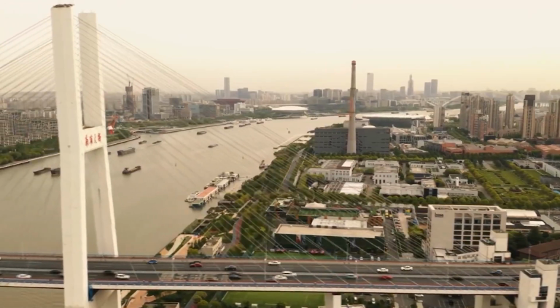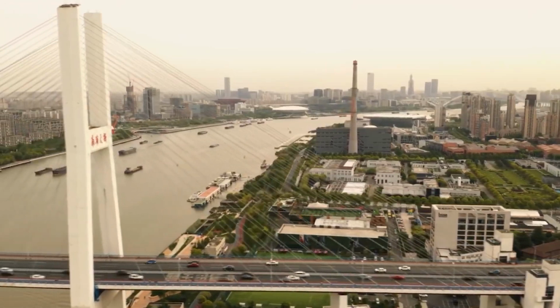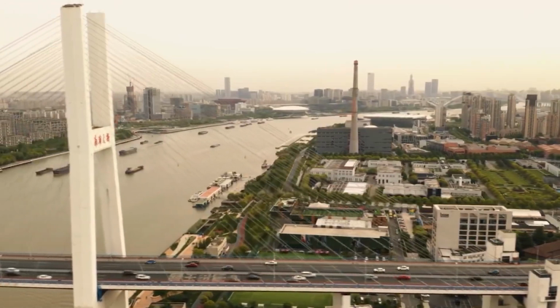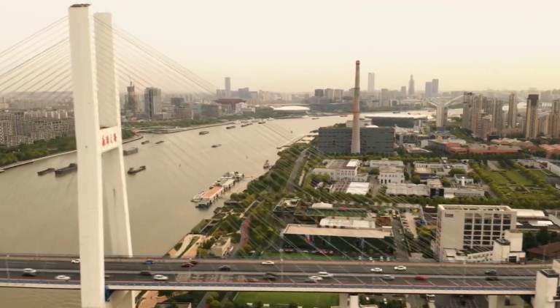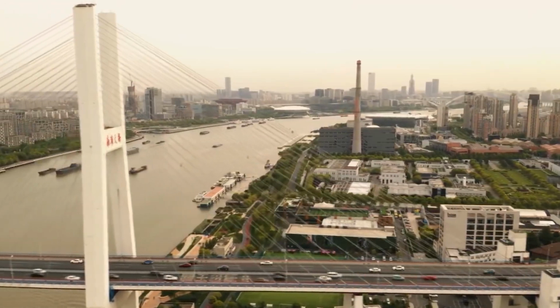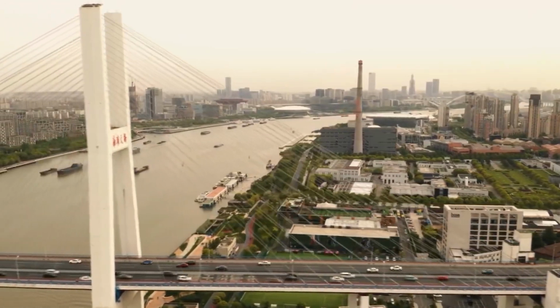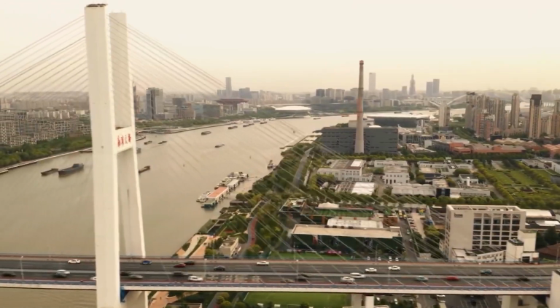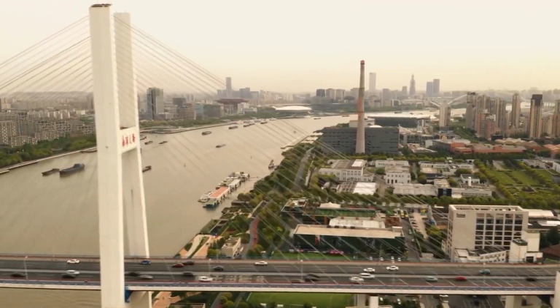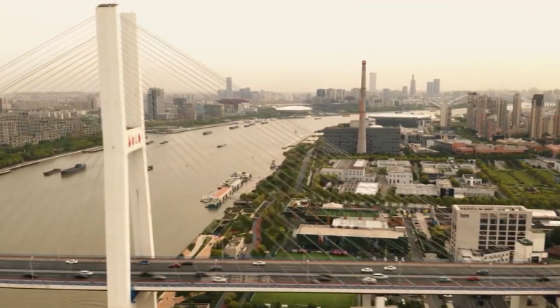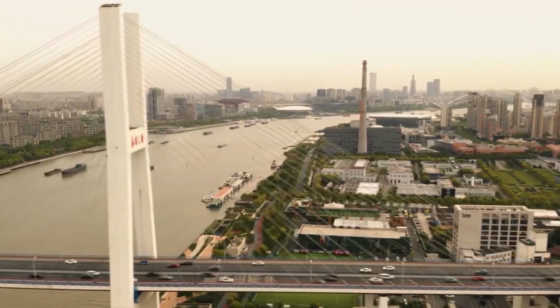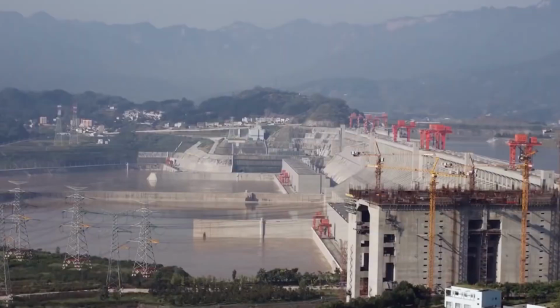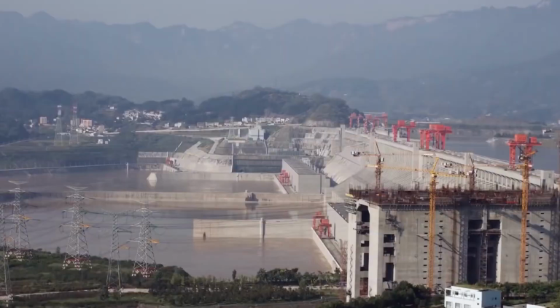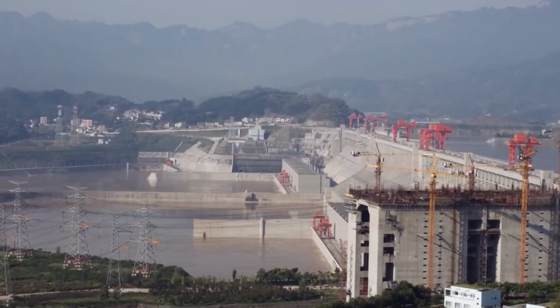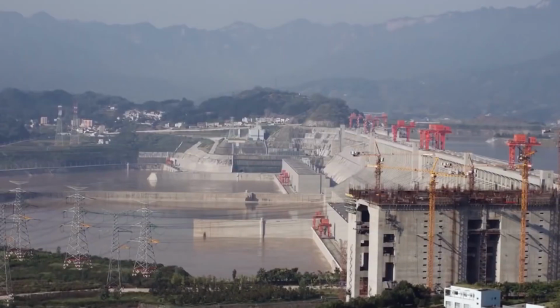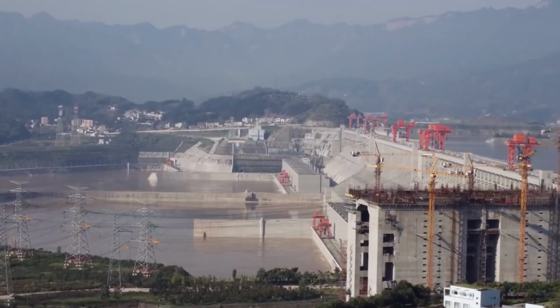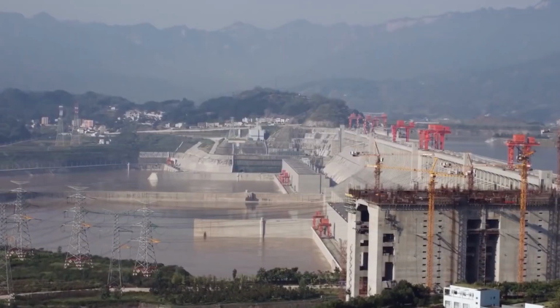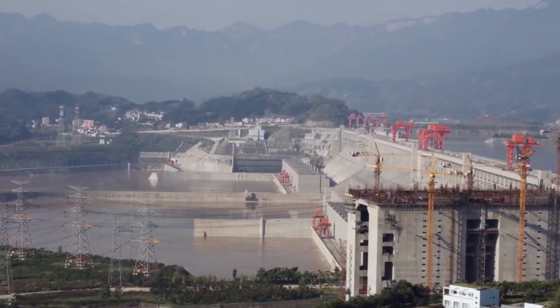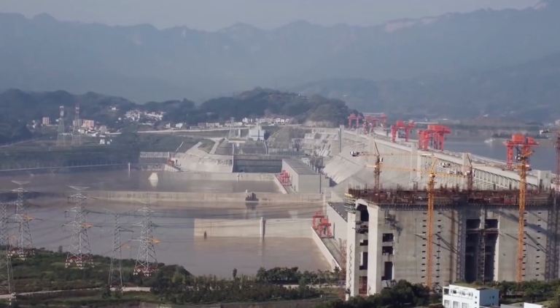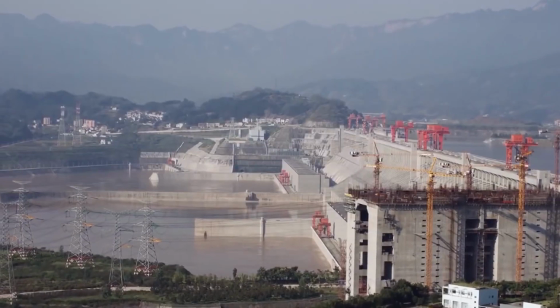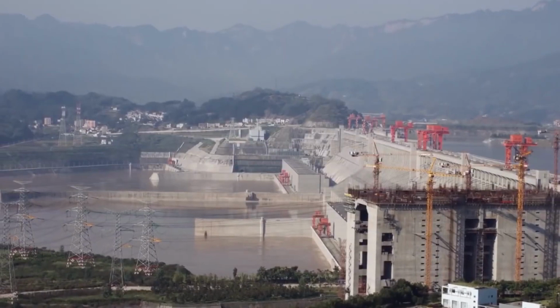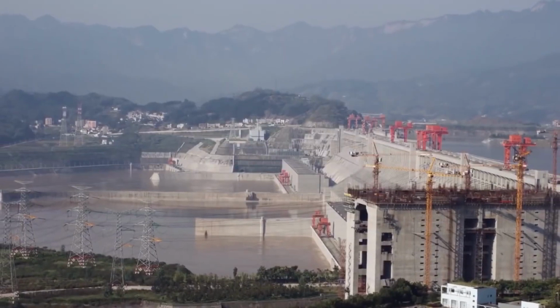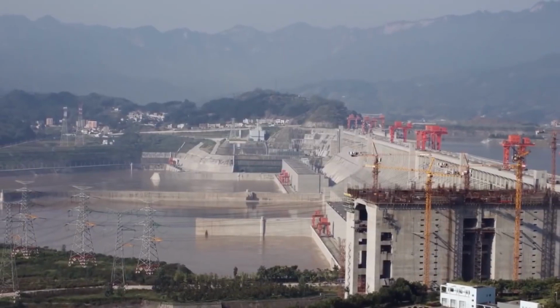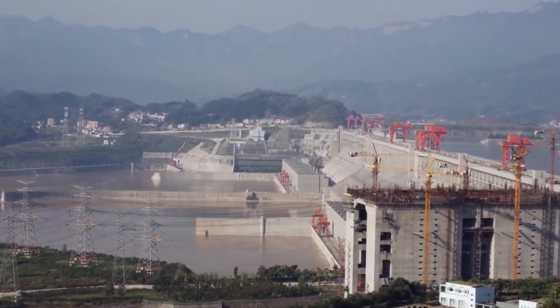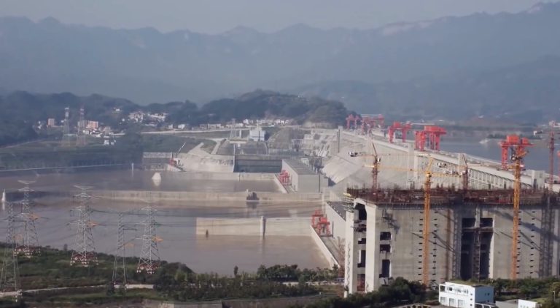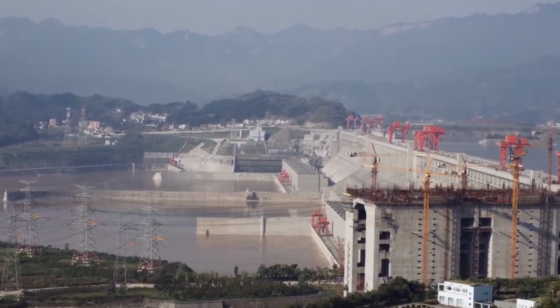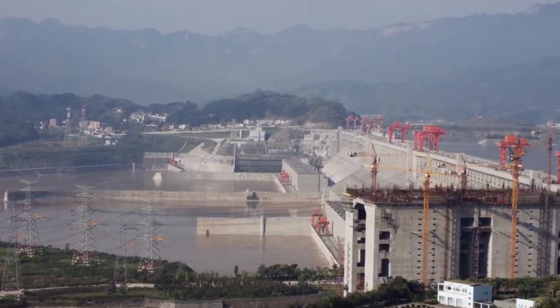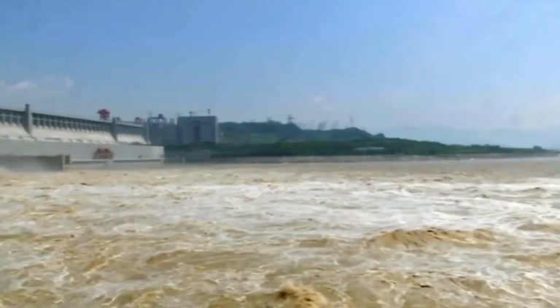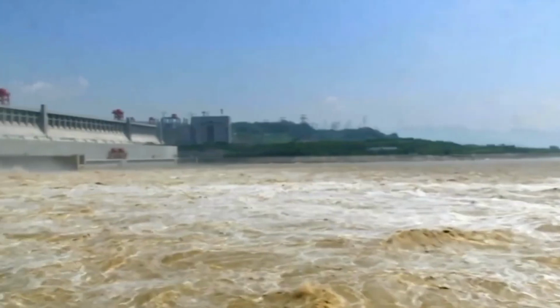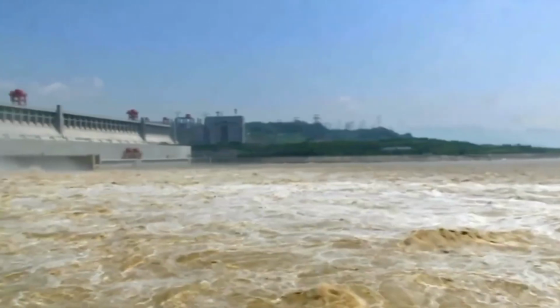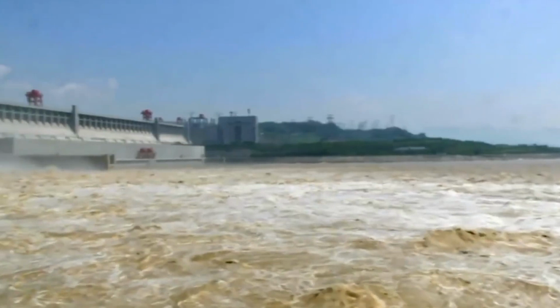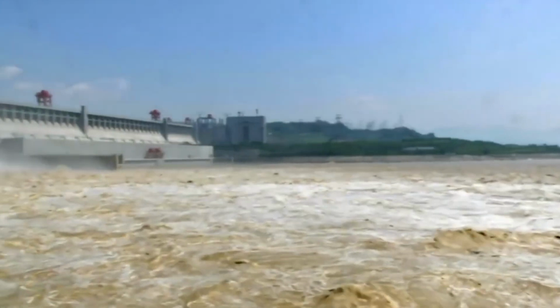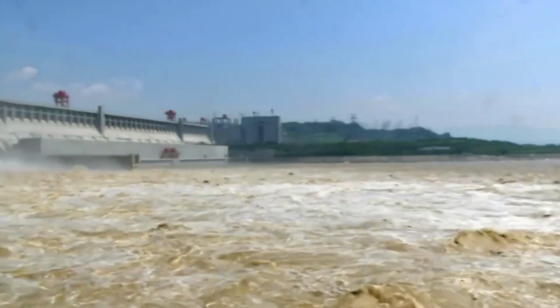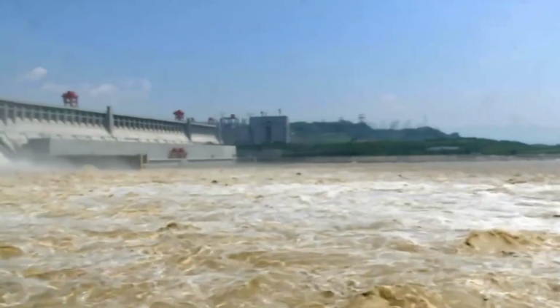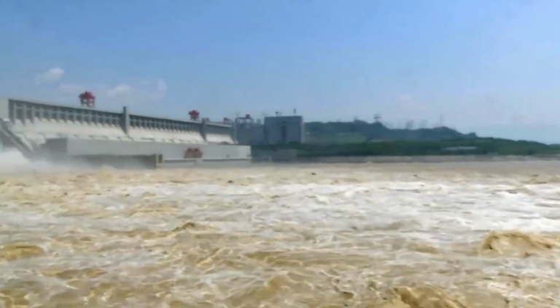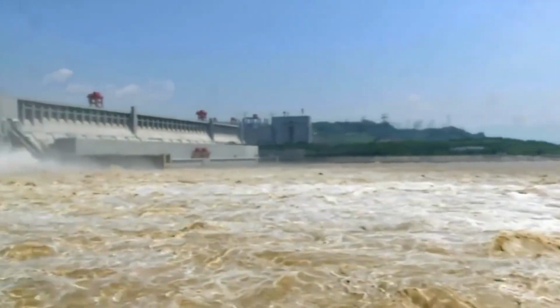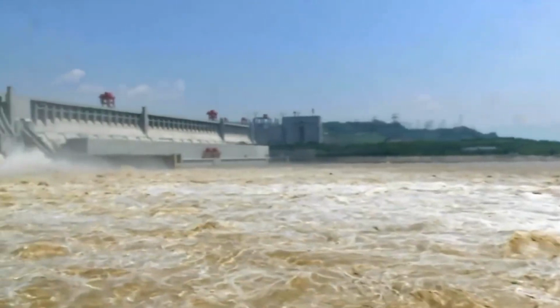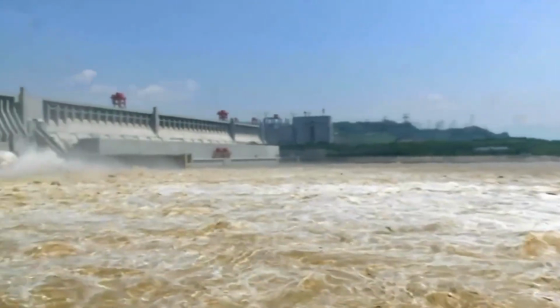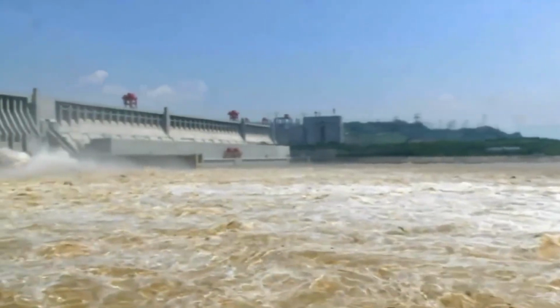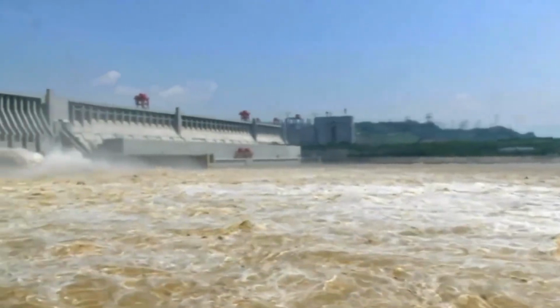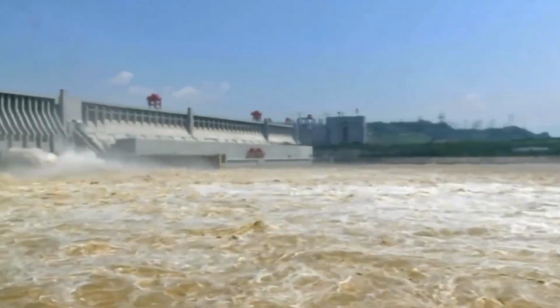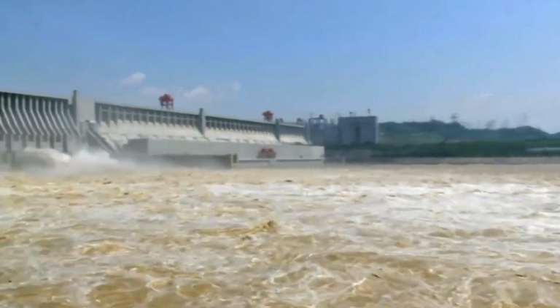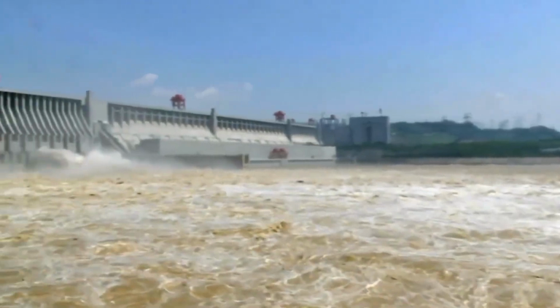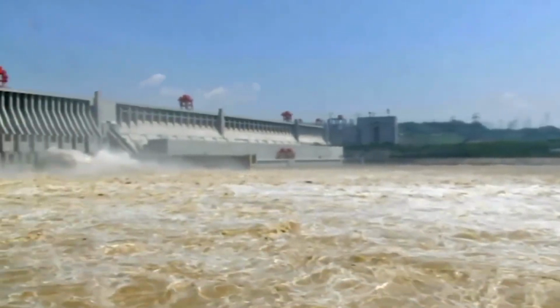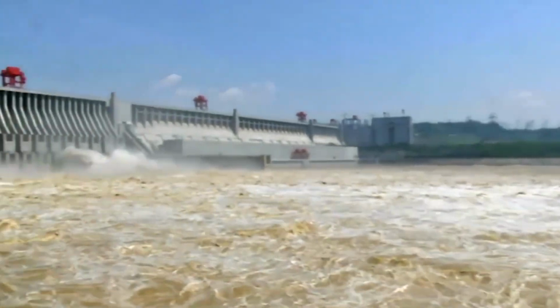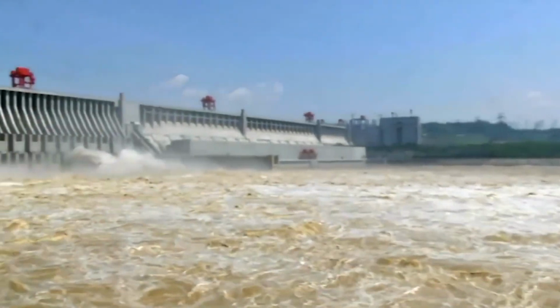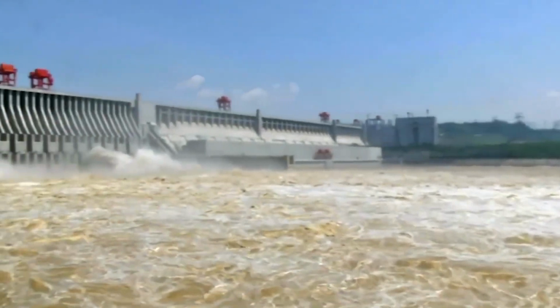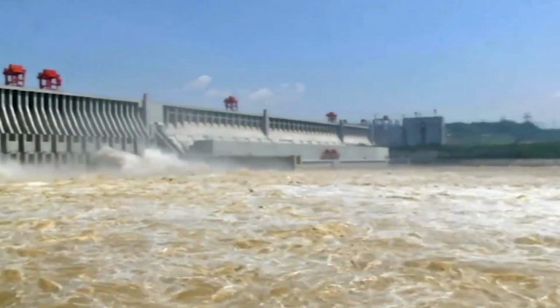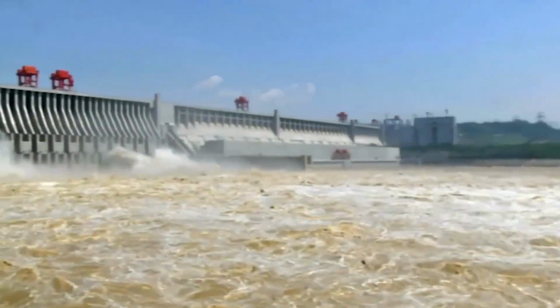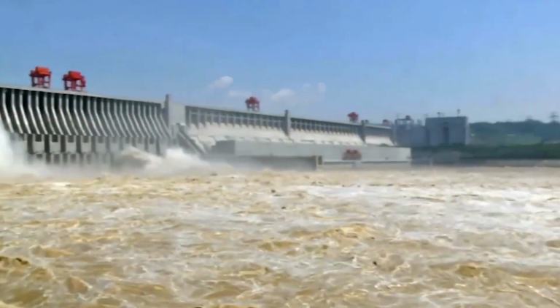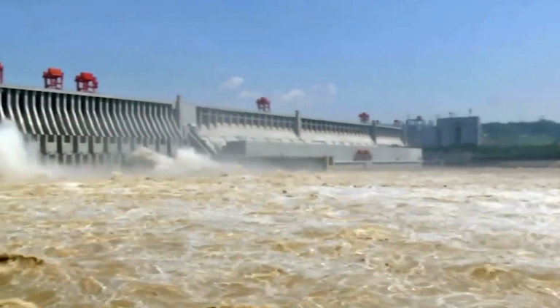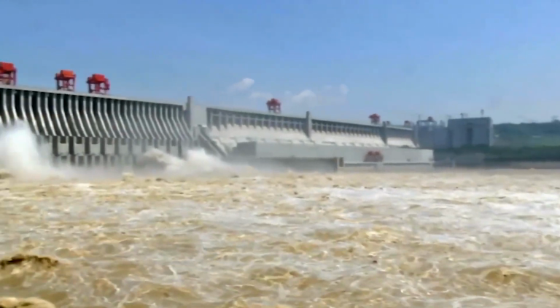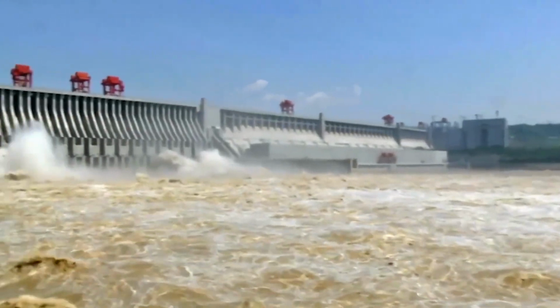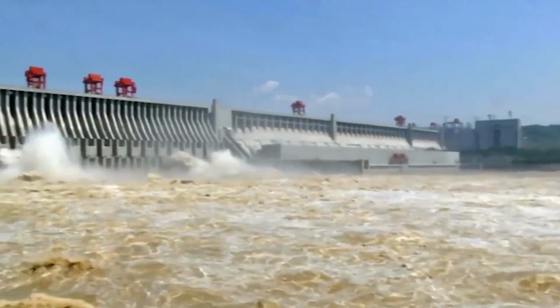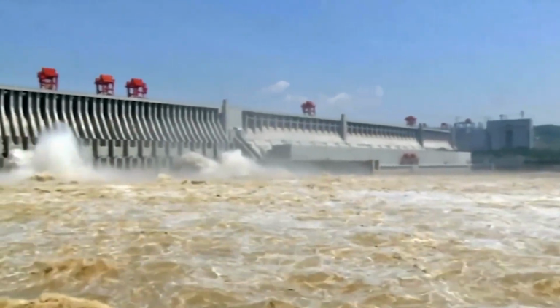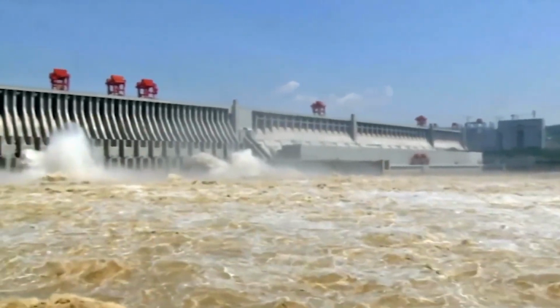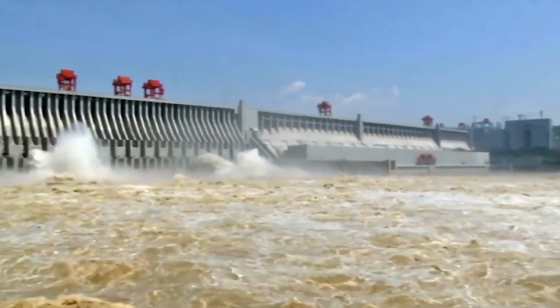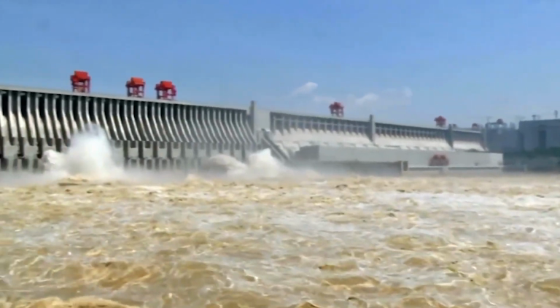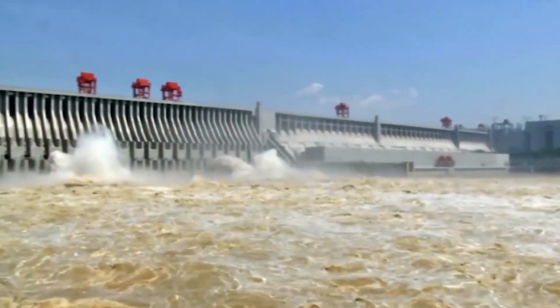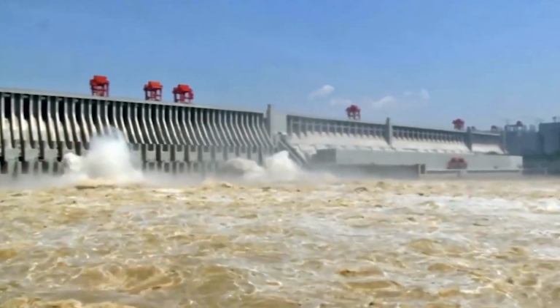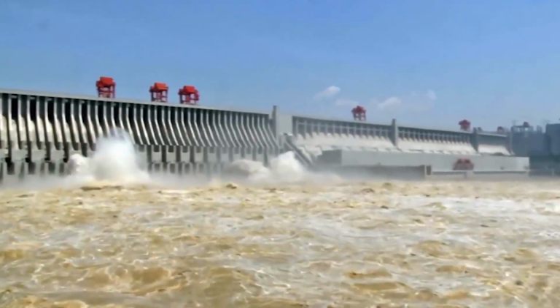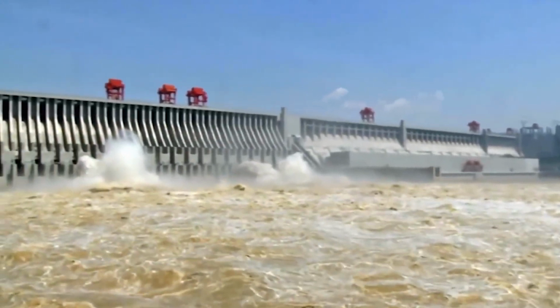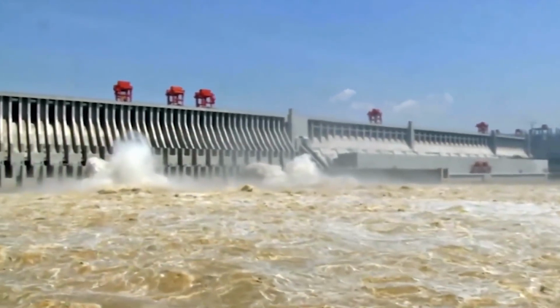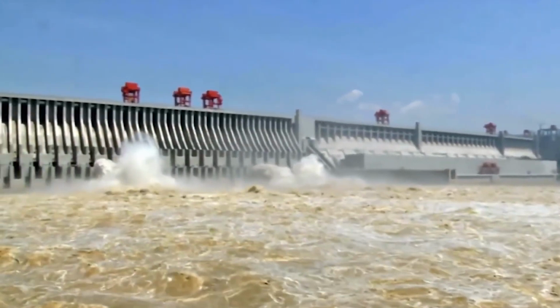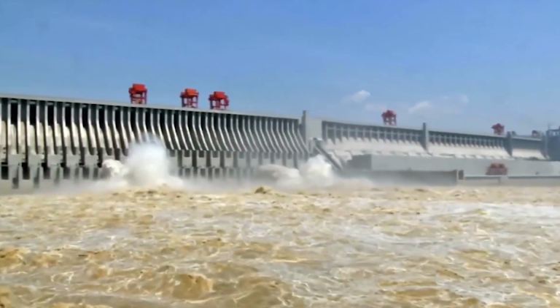It has generated an enormous amount of electricity and helped to control flooding in the region, making it a valuable asset for the country.